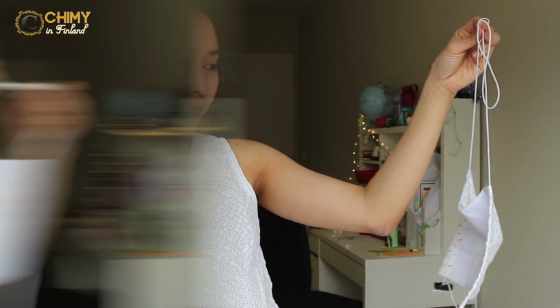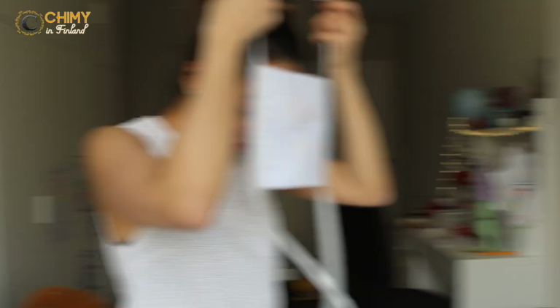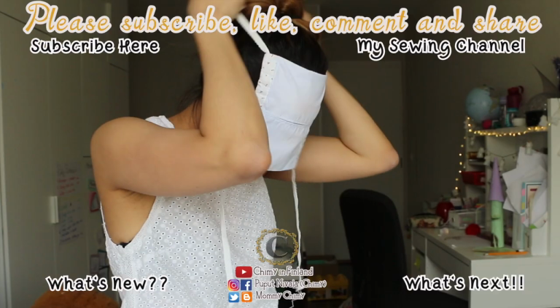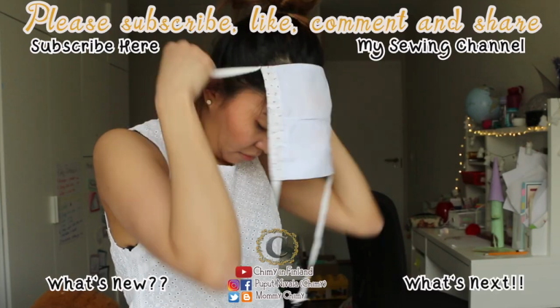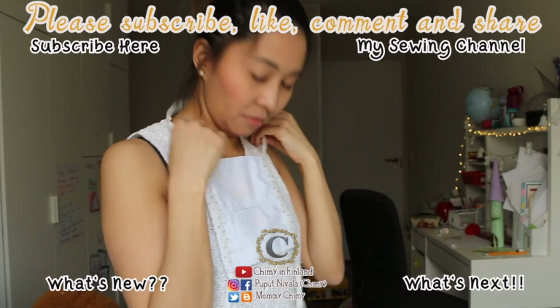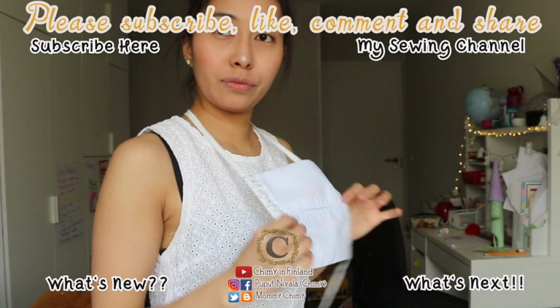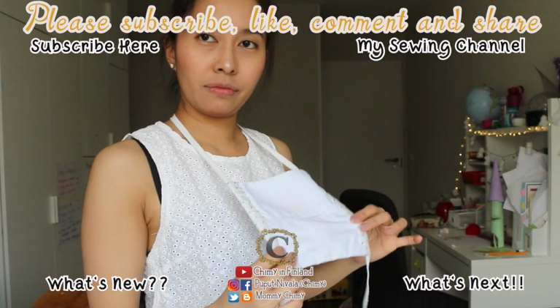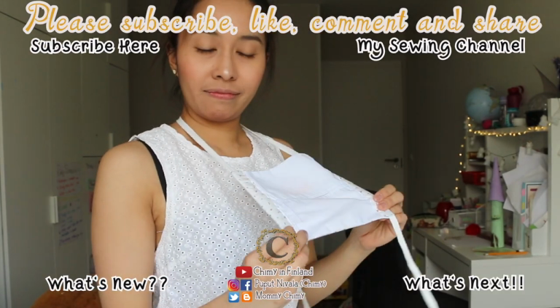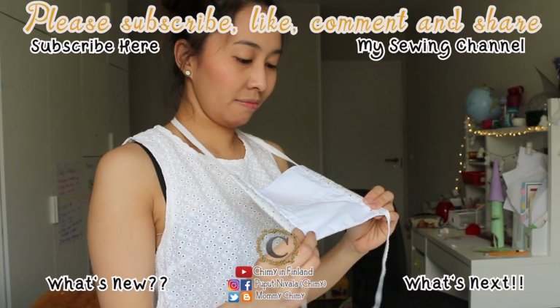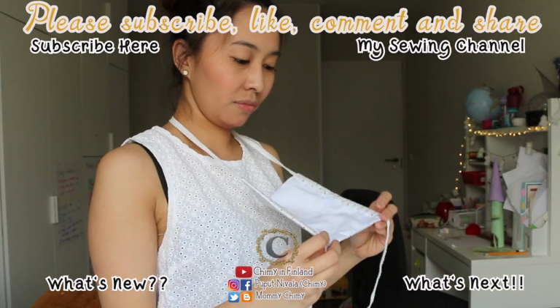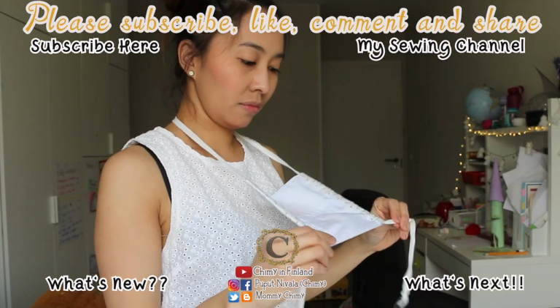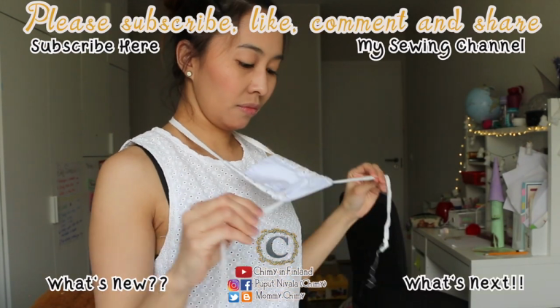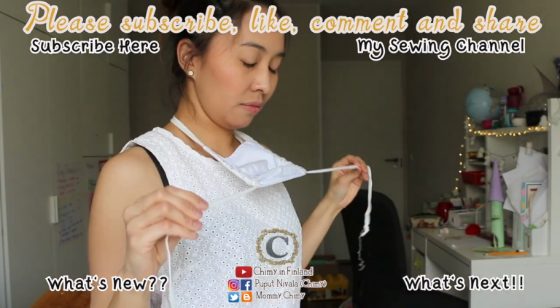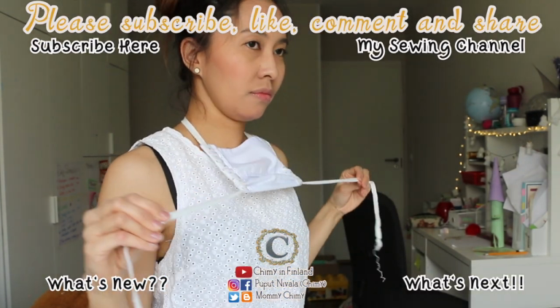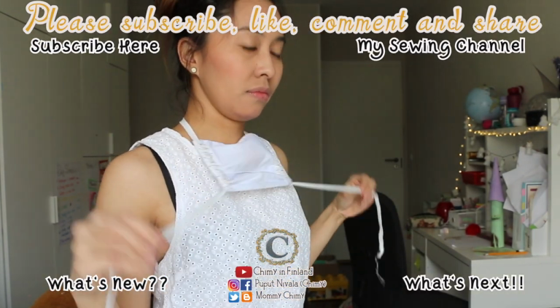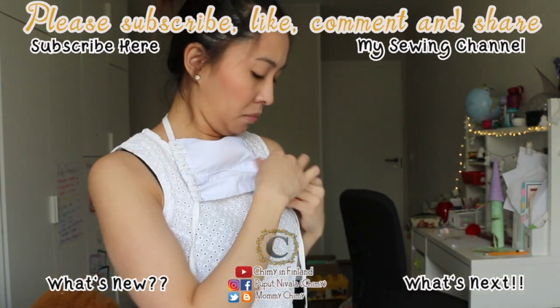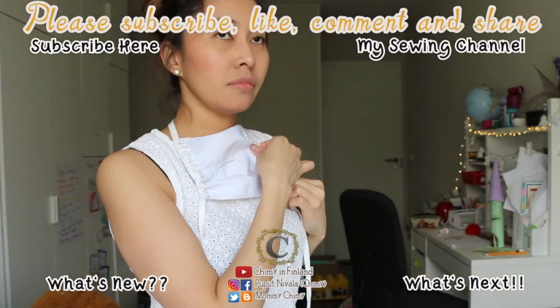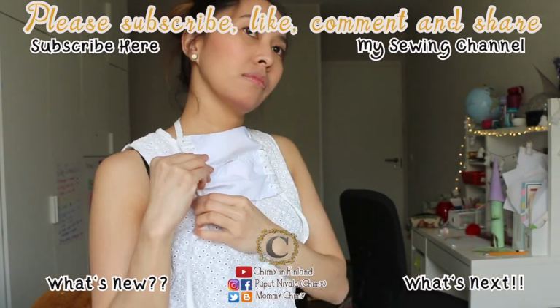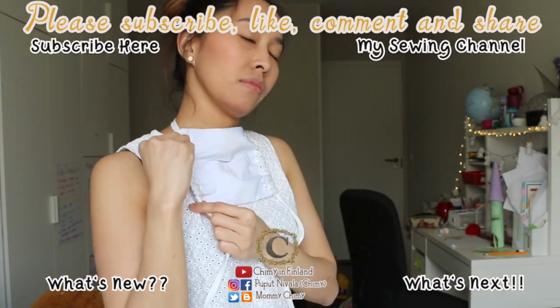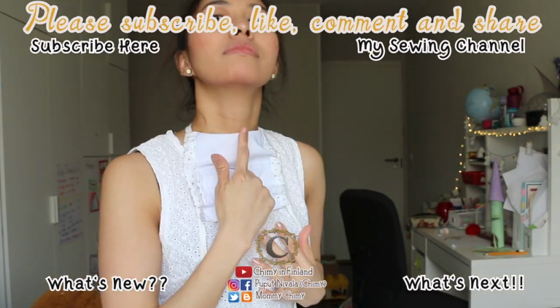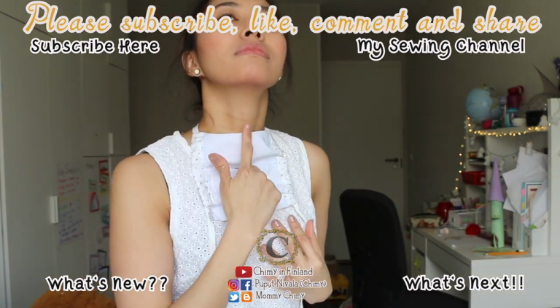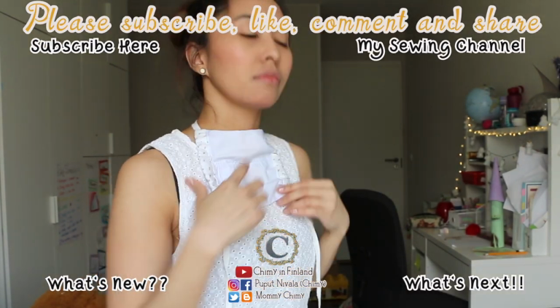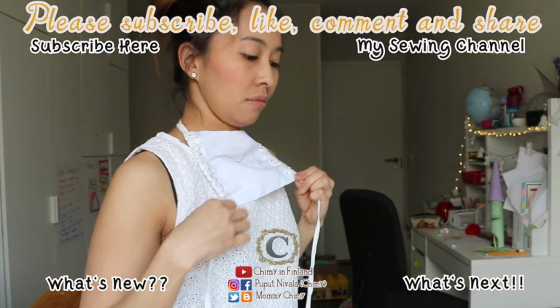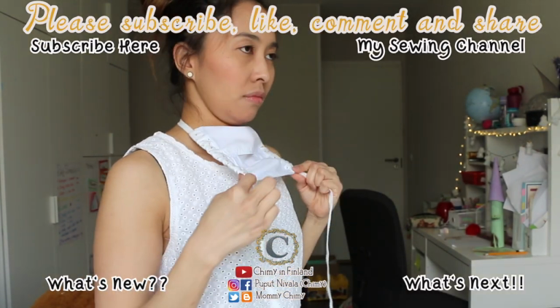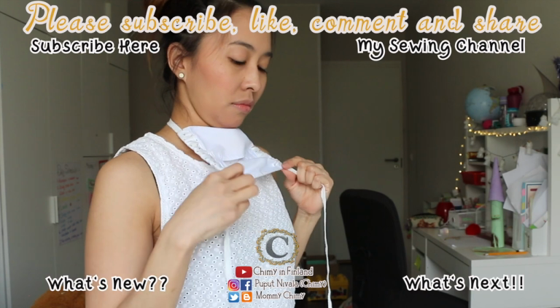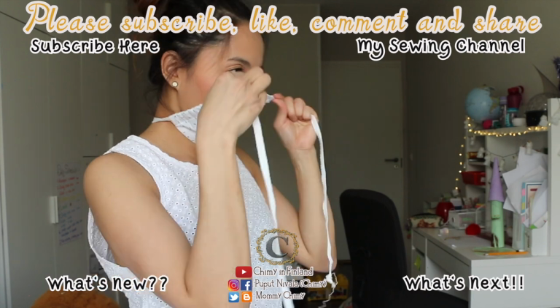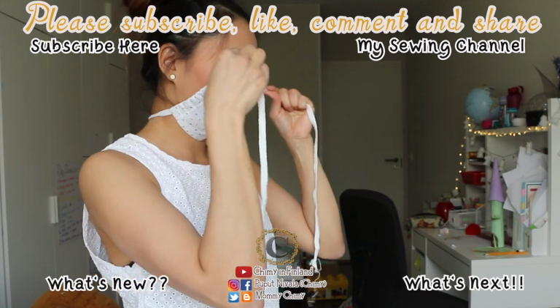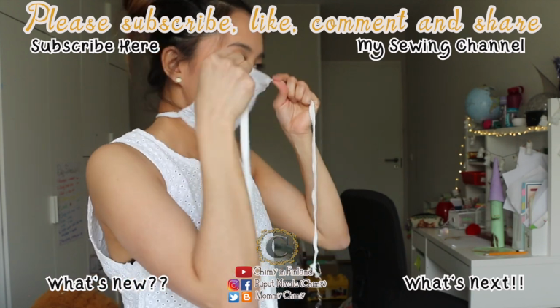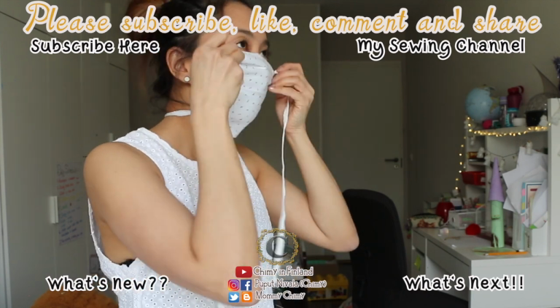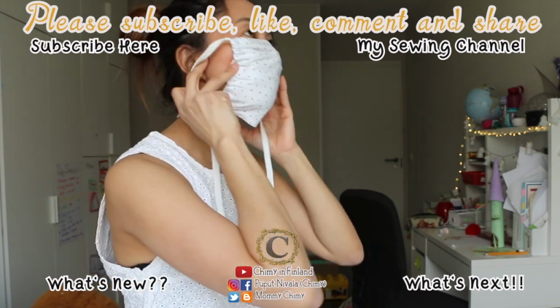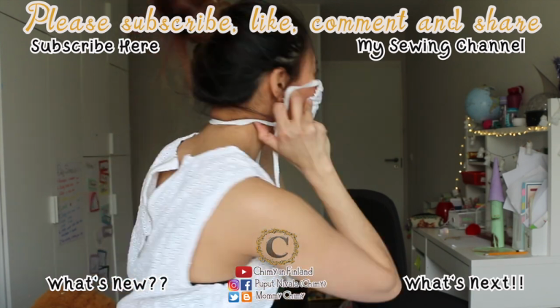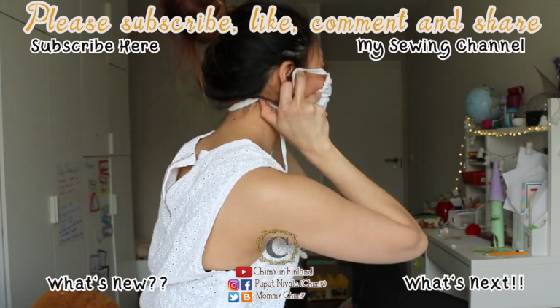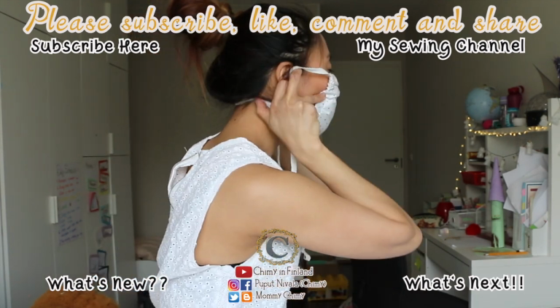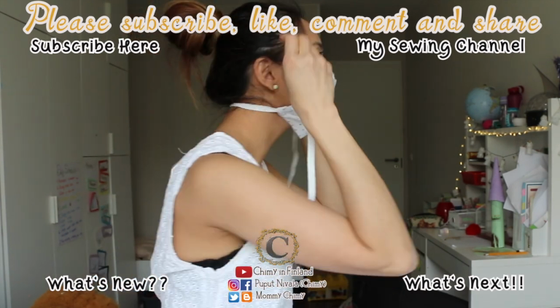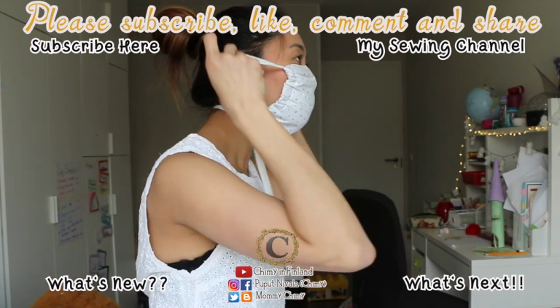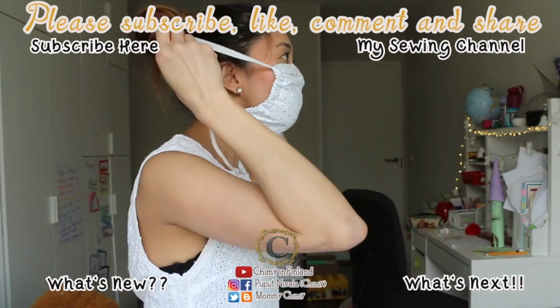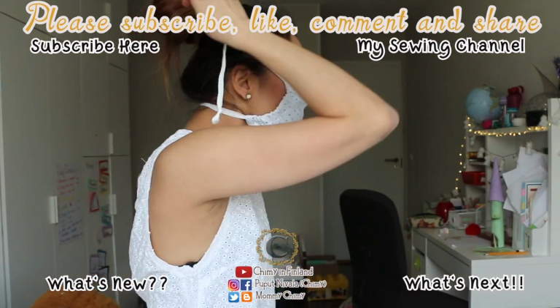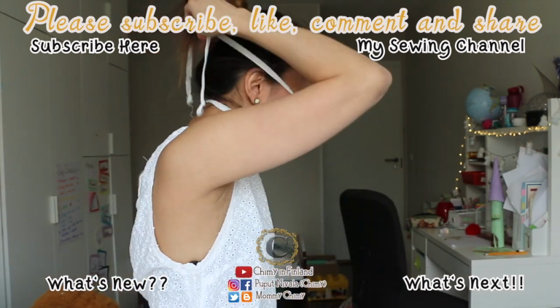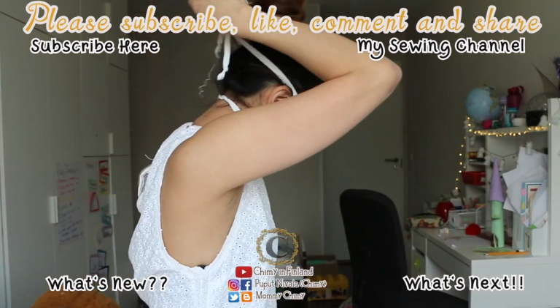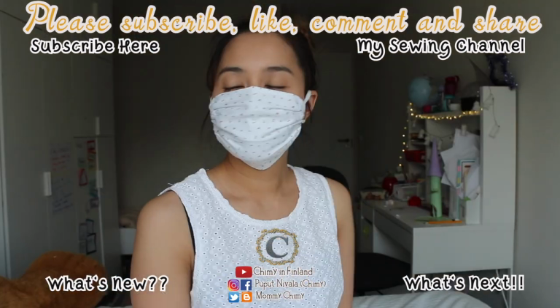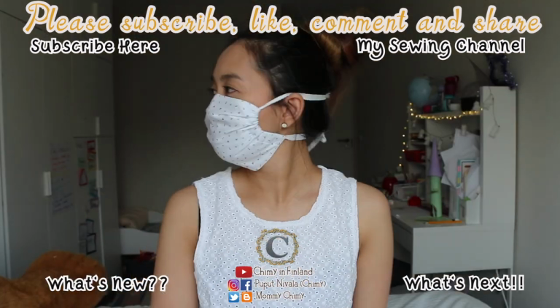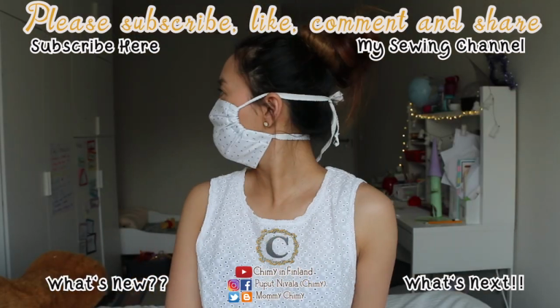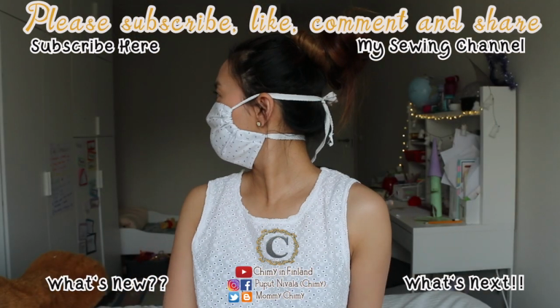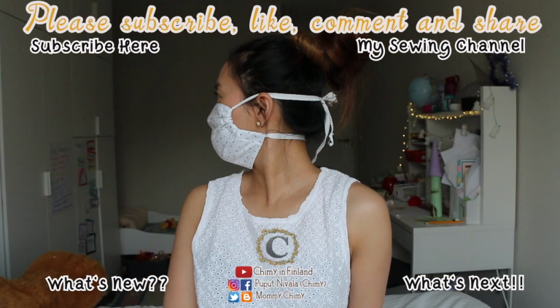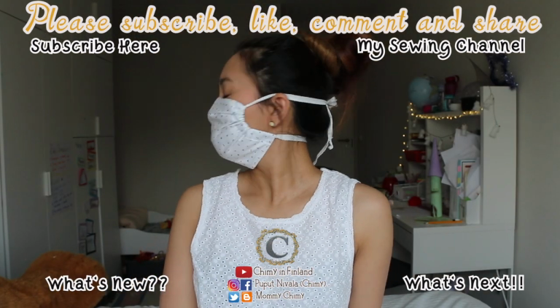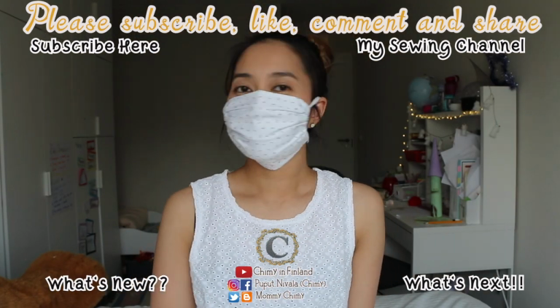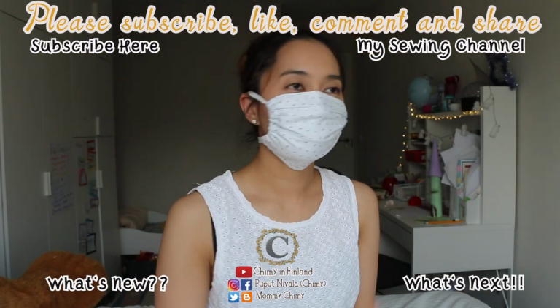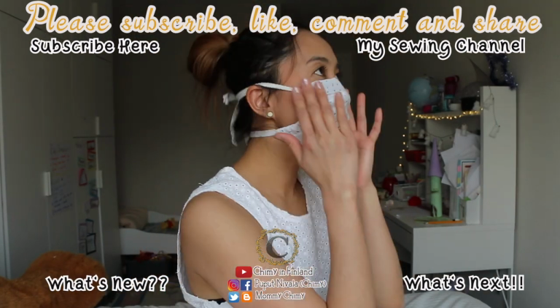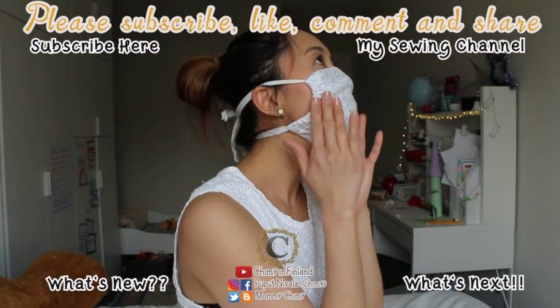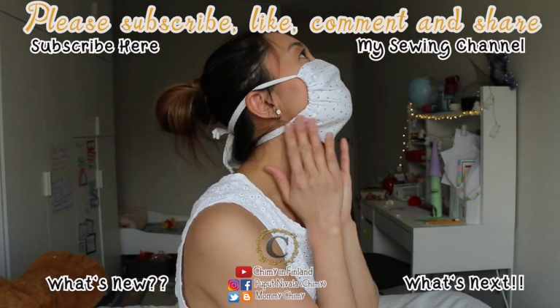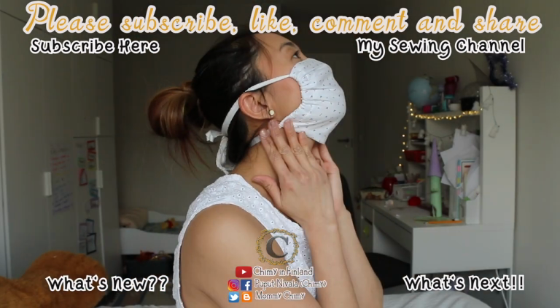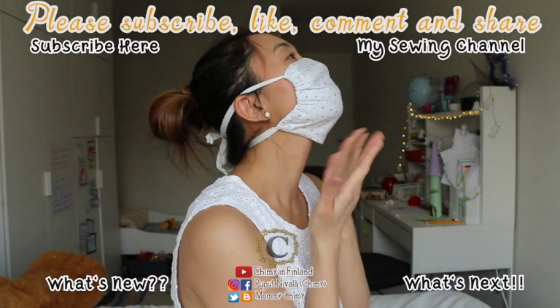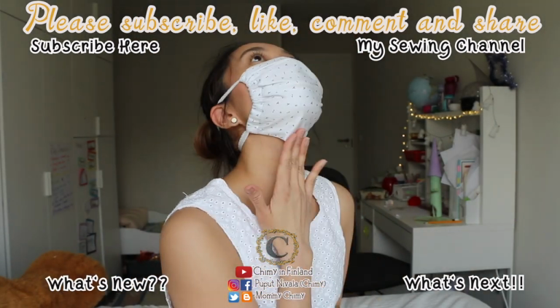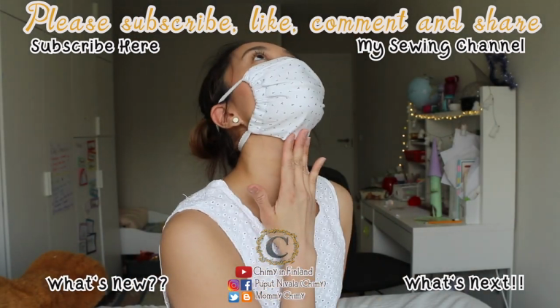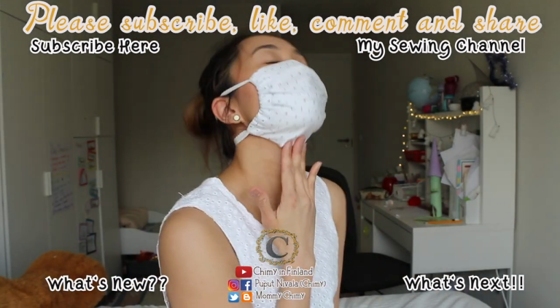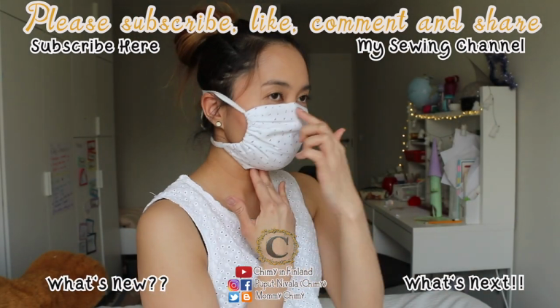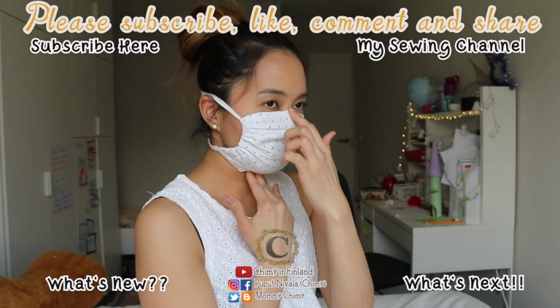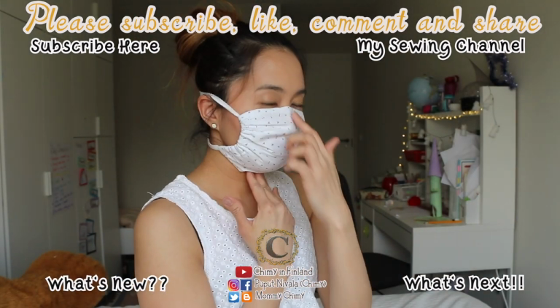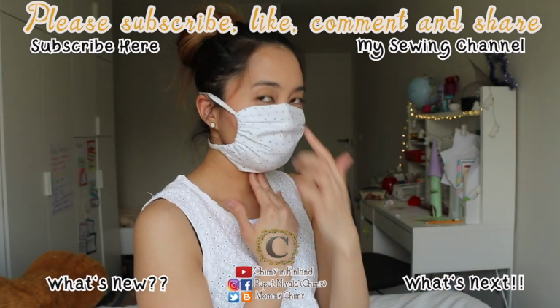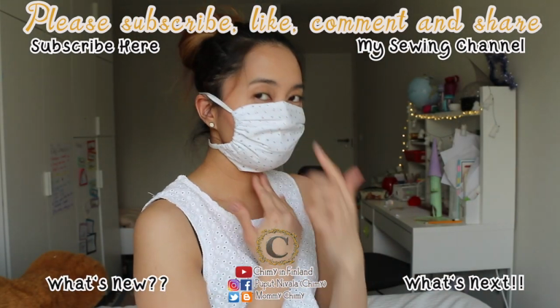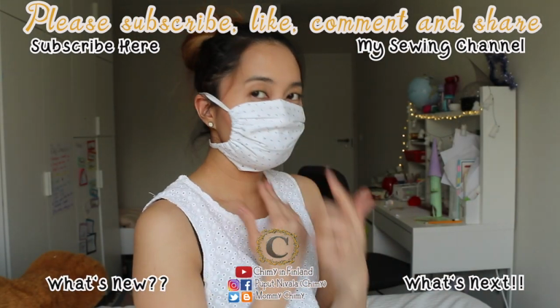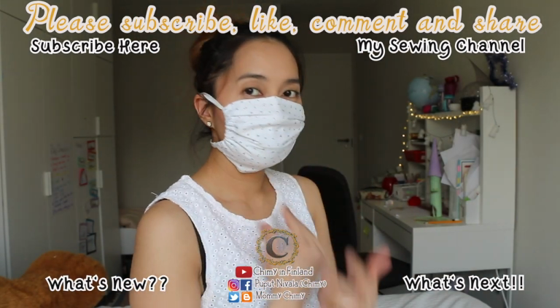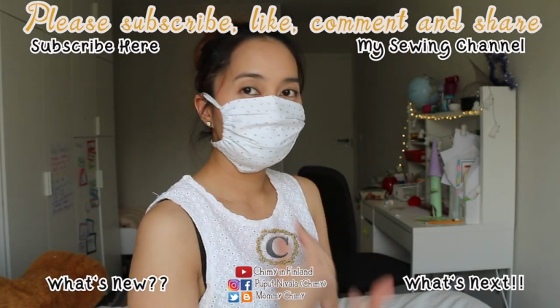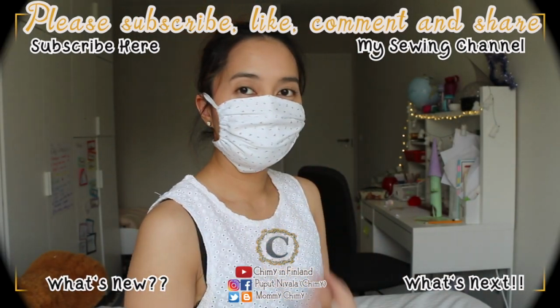Bye guys, thanks for watching! Subscribe for more videos, and if you like this video, give me a thumbs up. Bye!